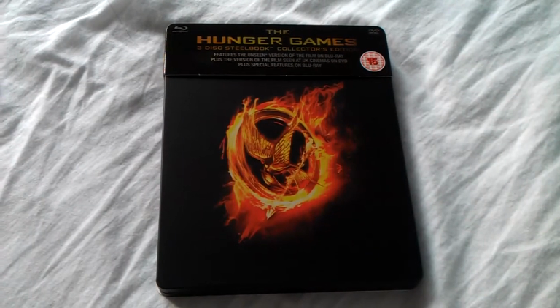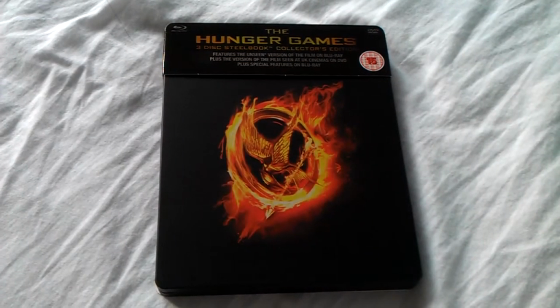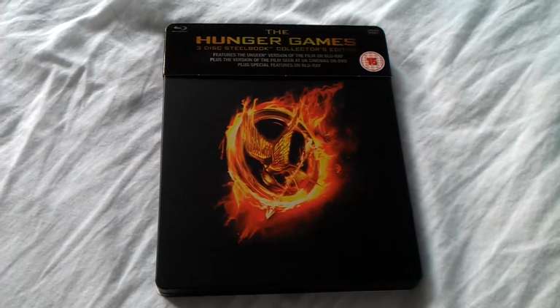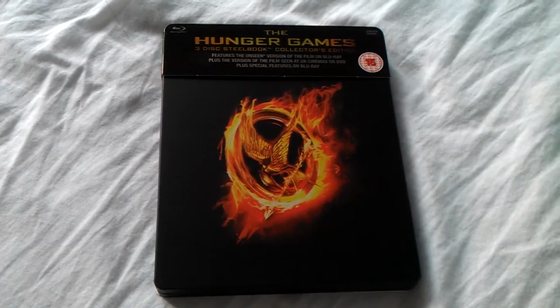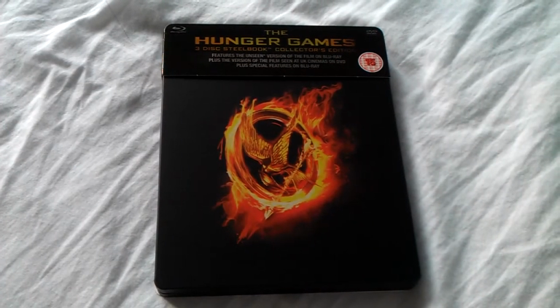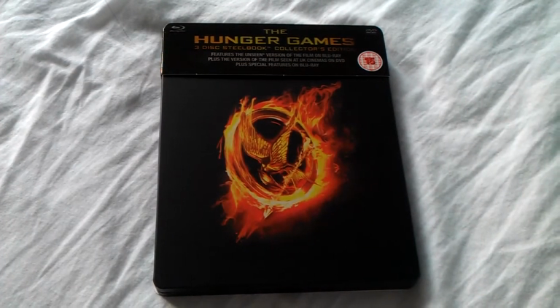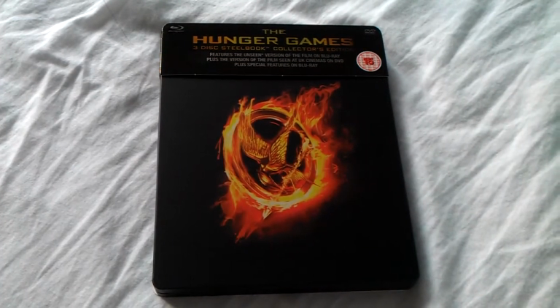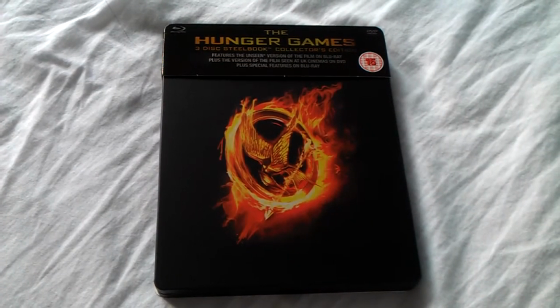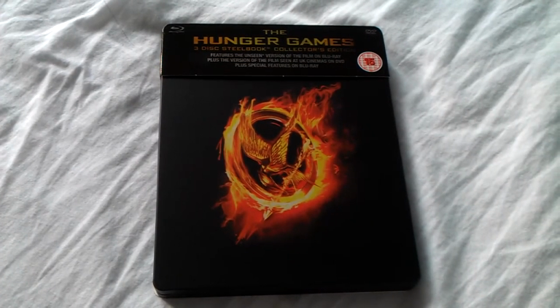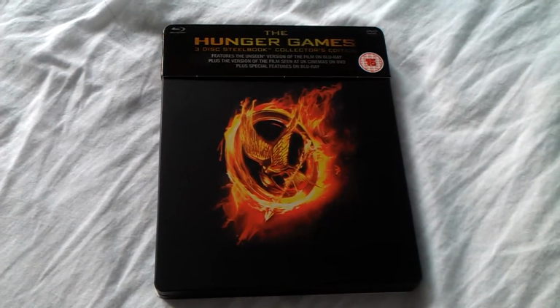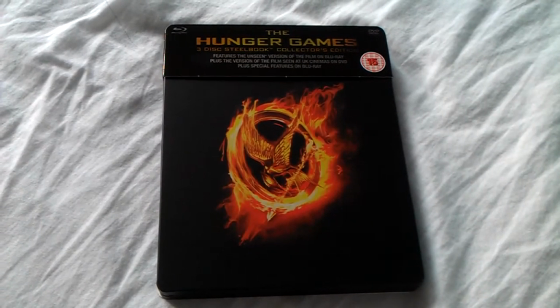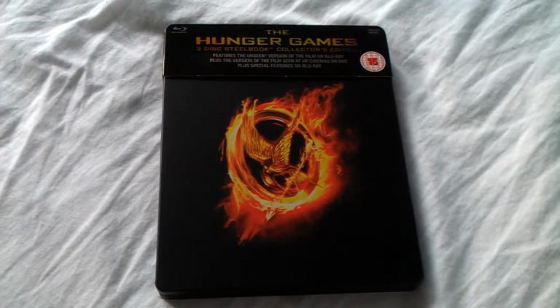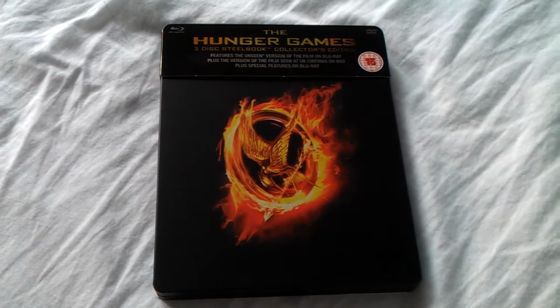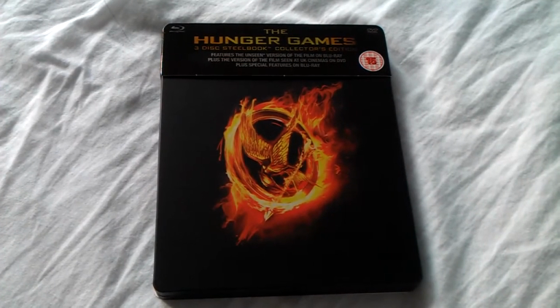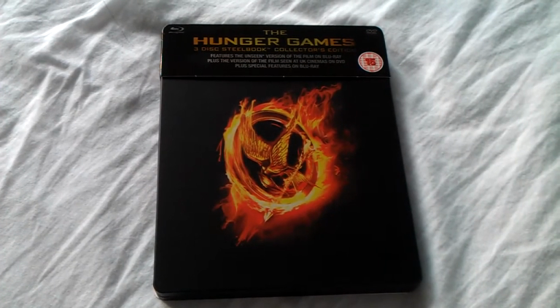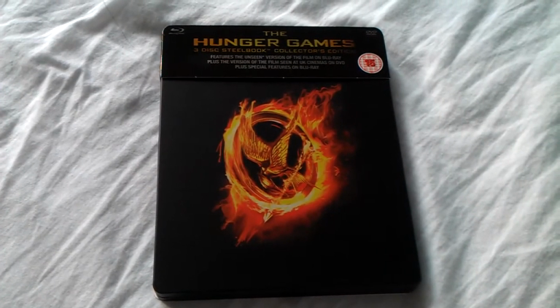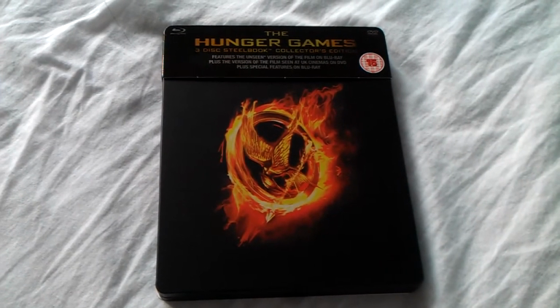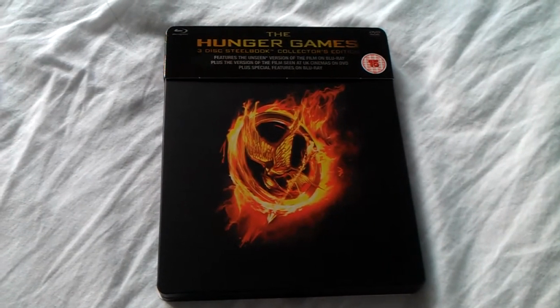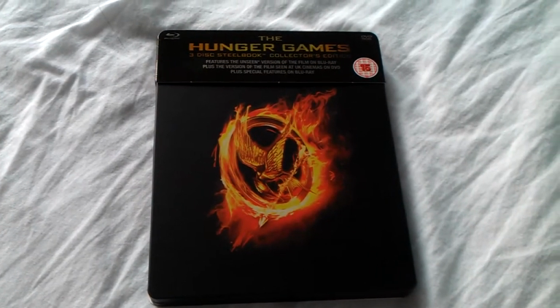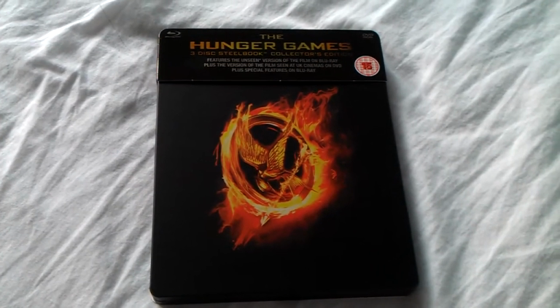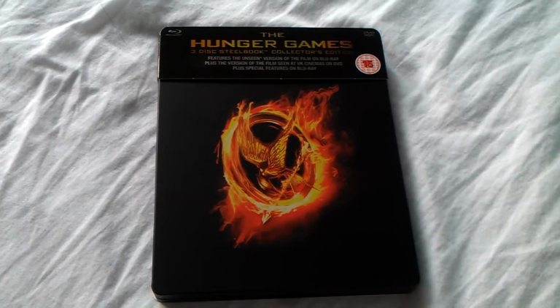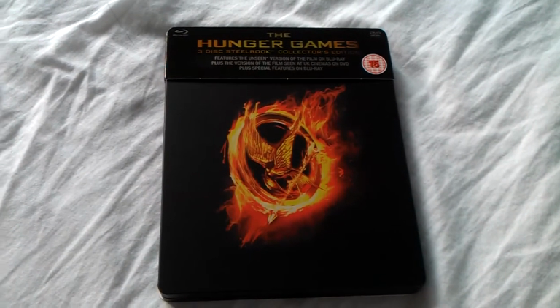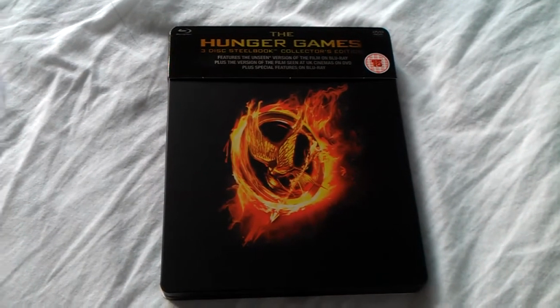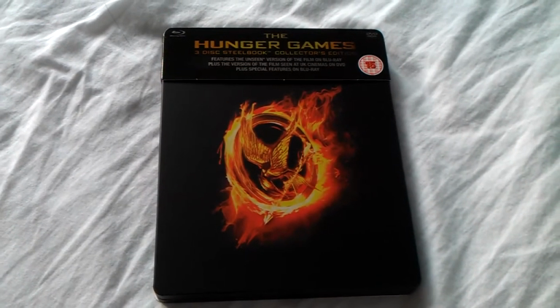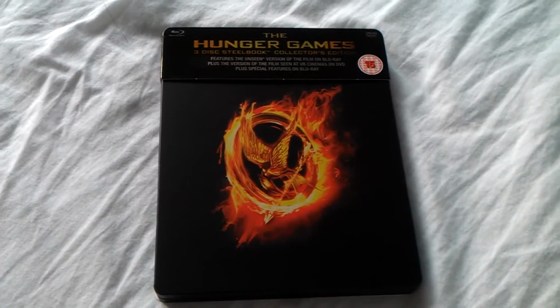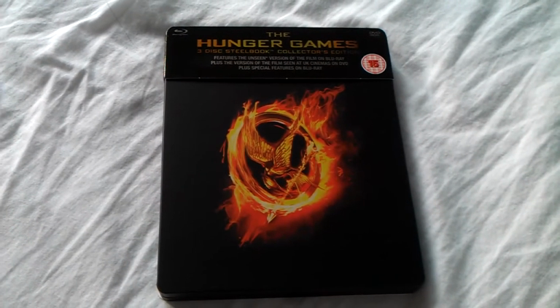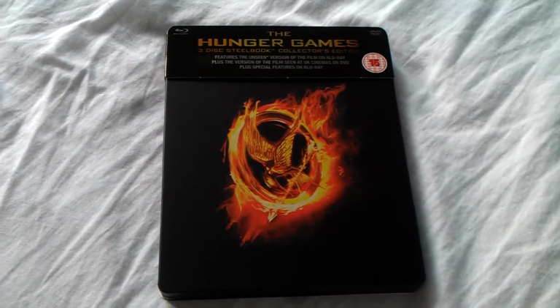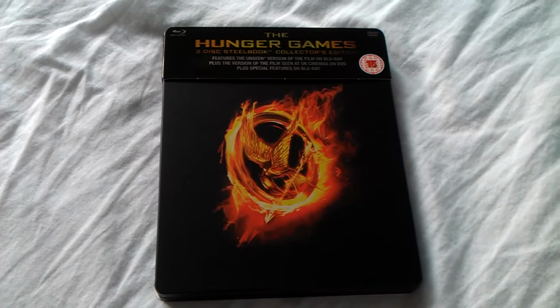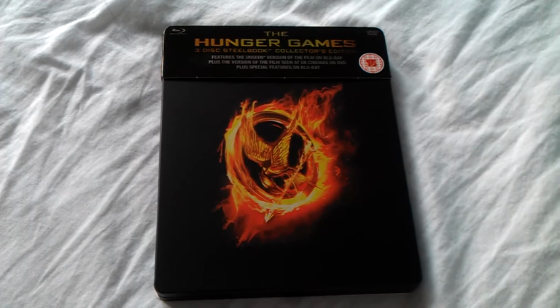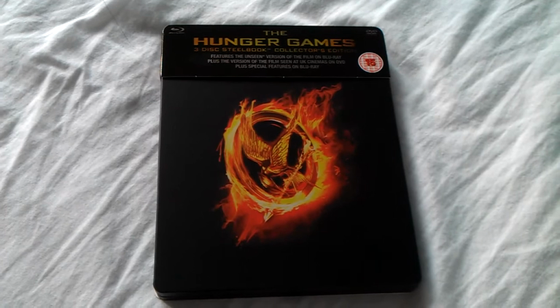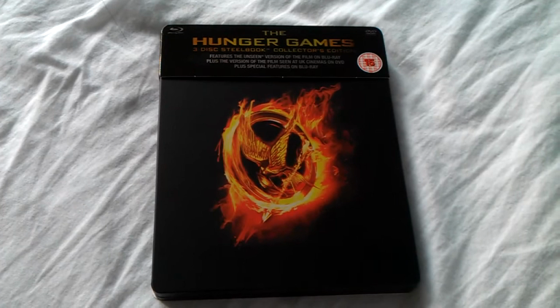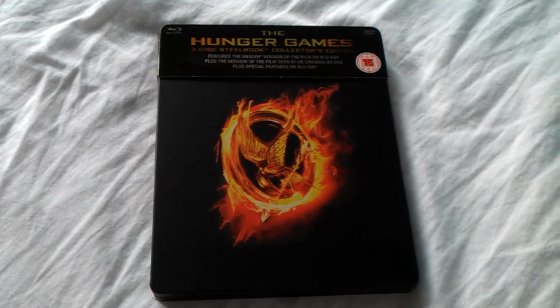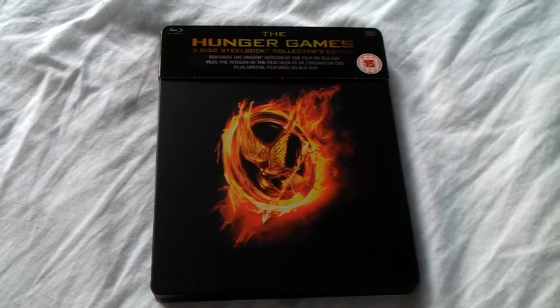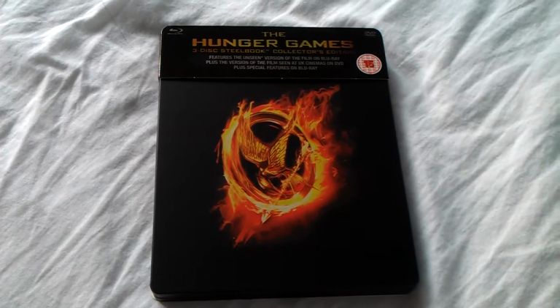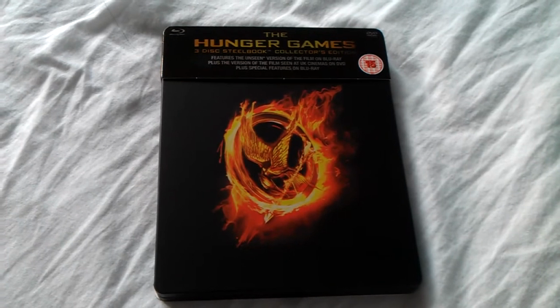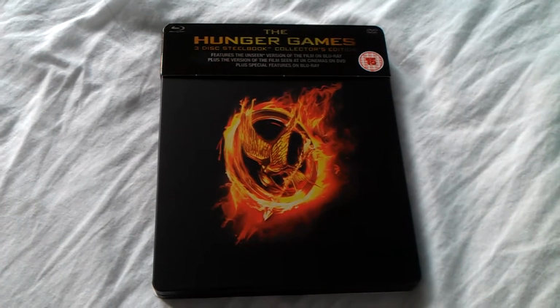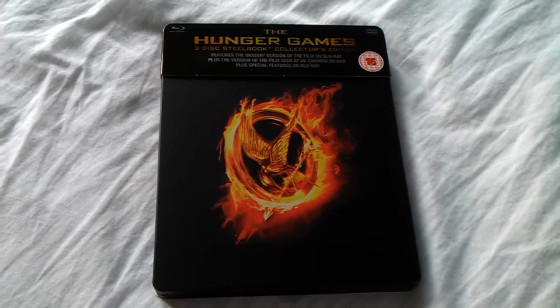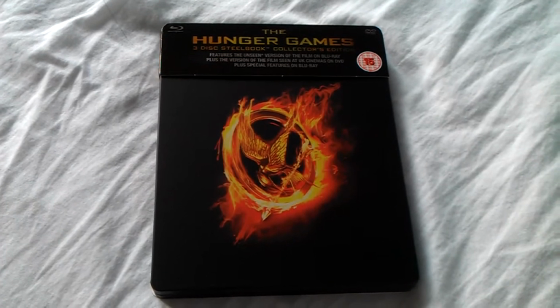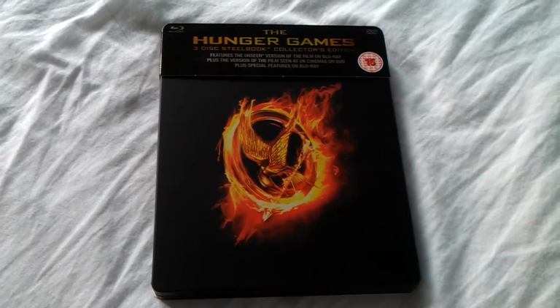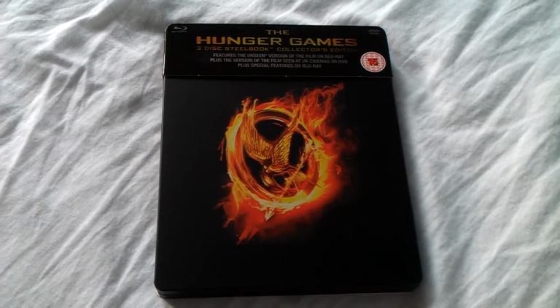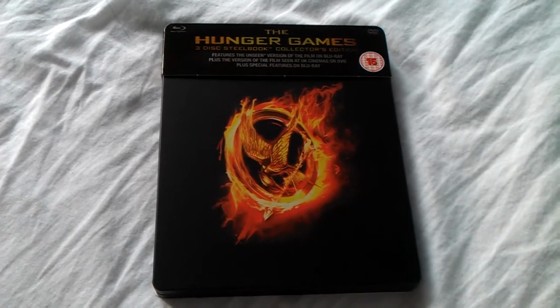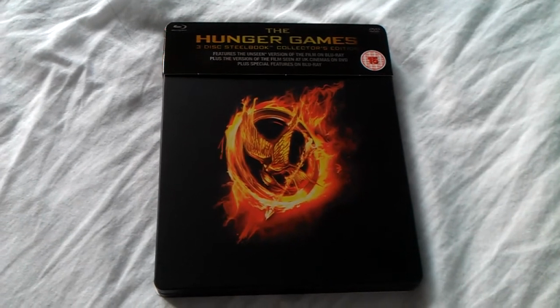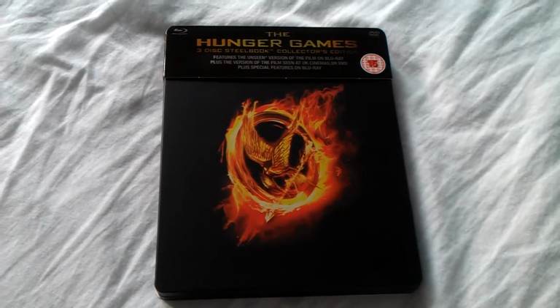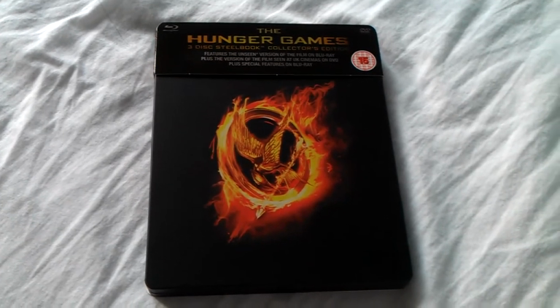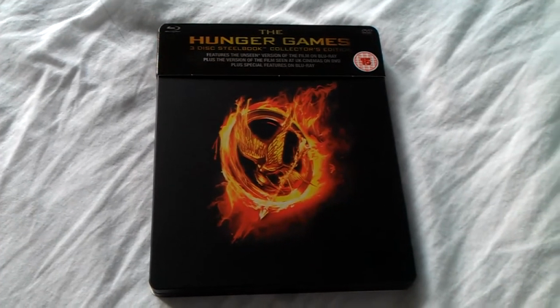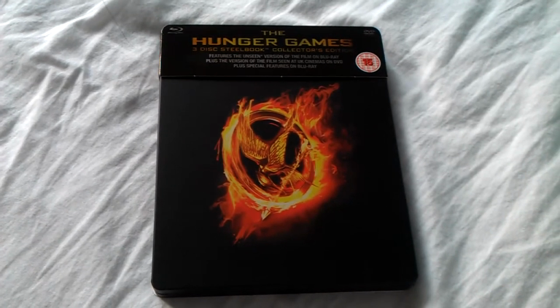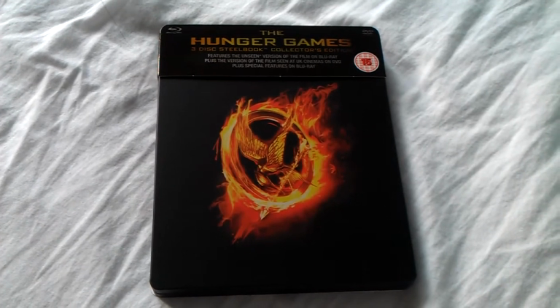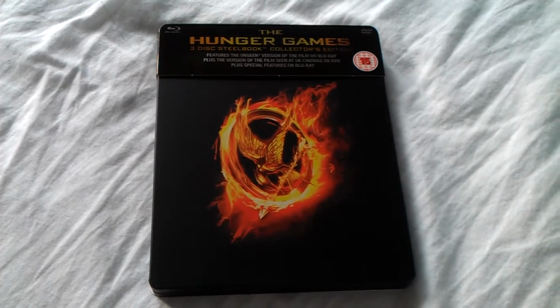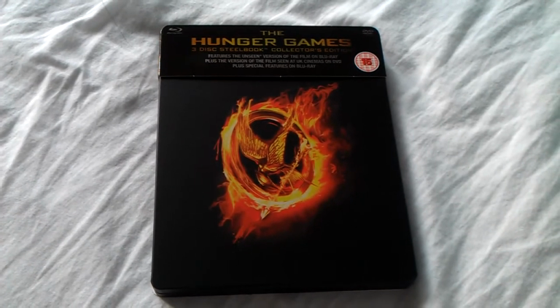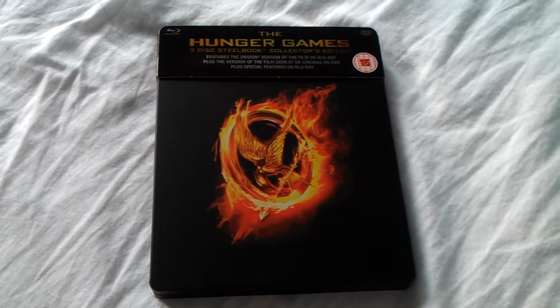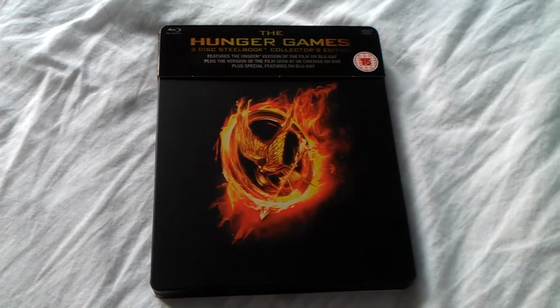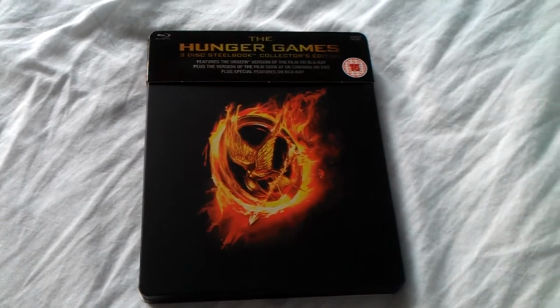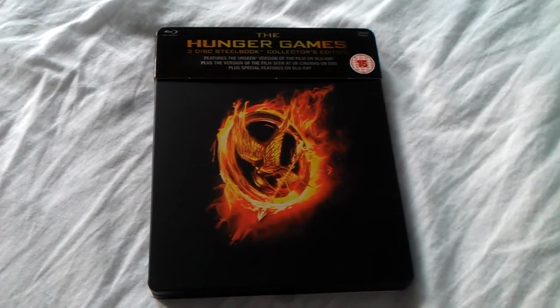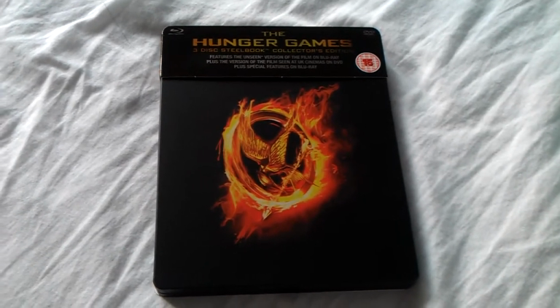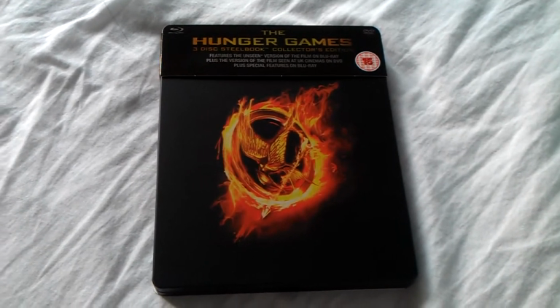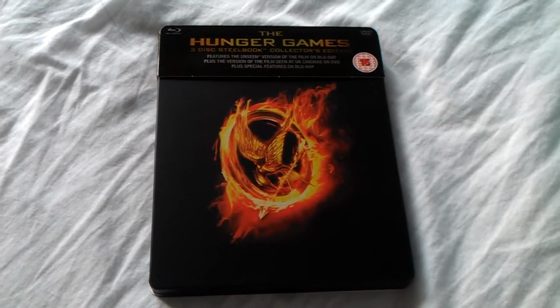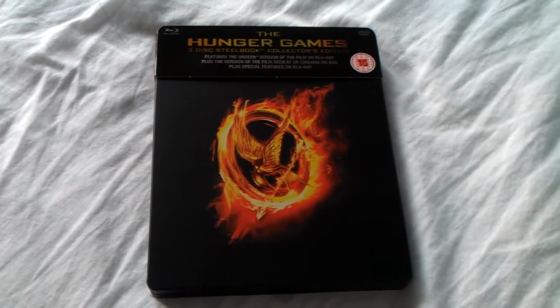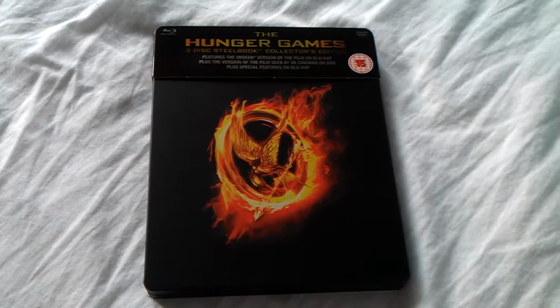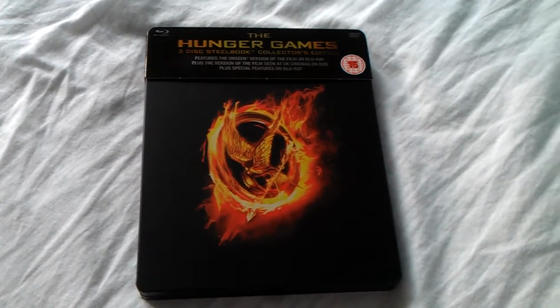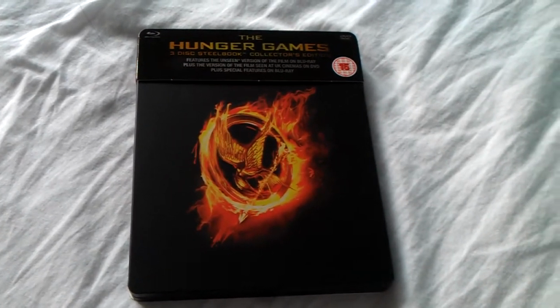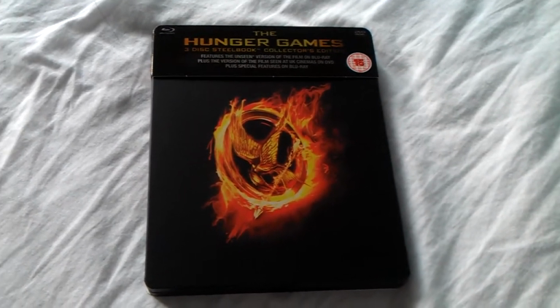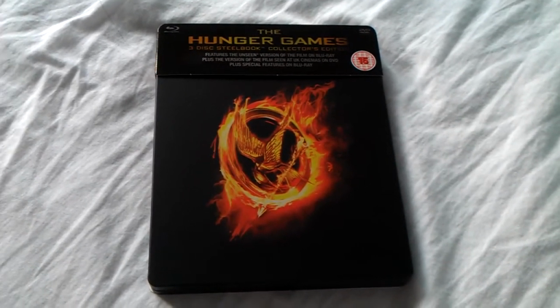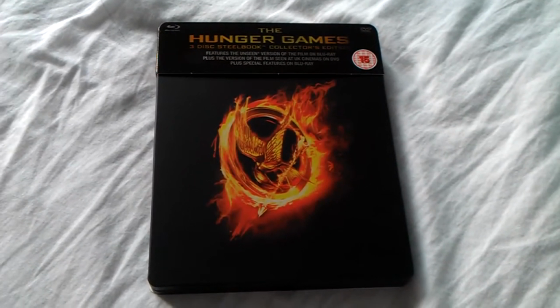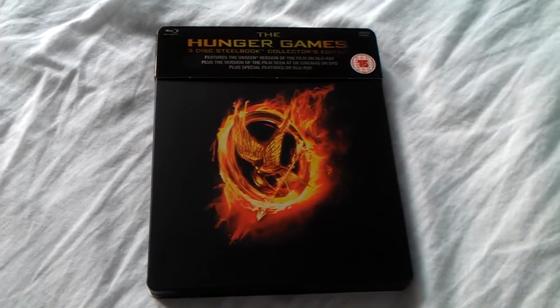Hi everybody, it's KiwiMikey here again with another Steelbook opening, and this time it's for the HMV exclusive of The Hunger Games.